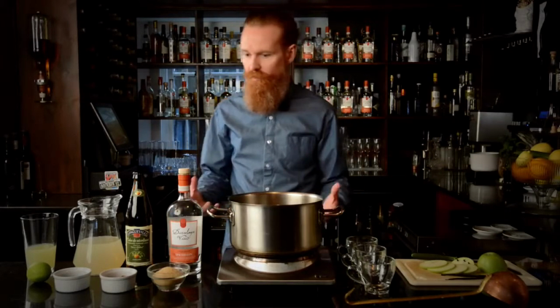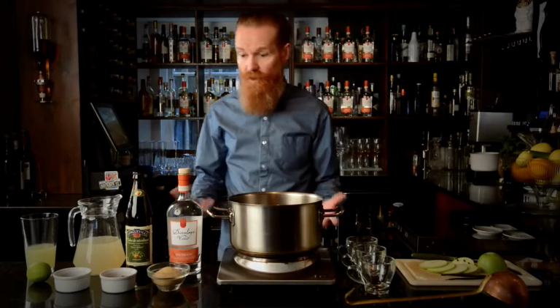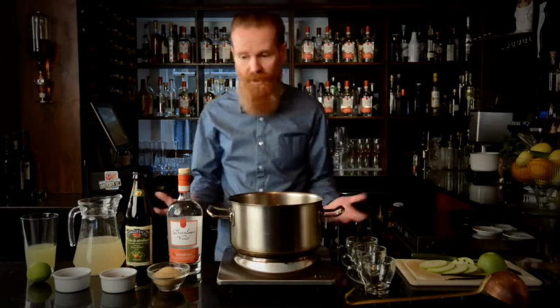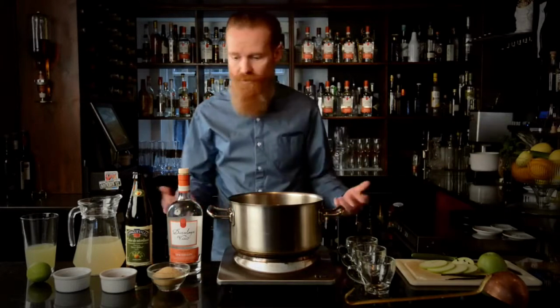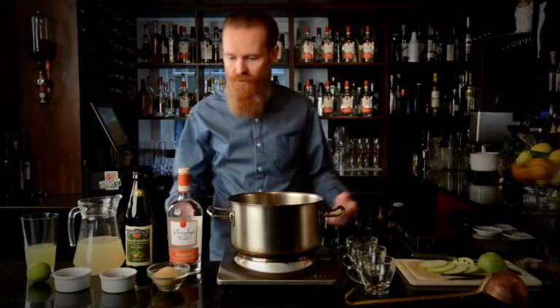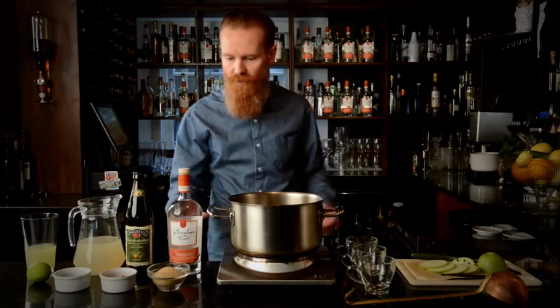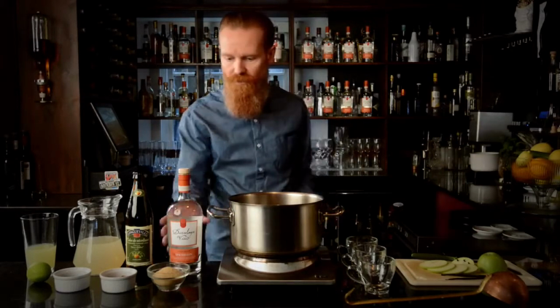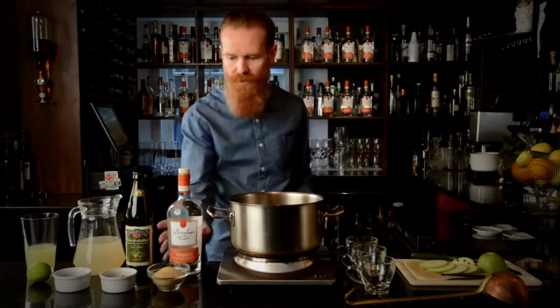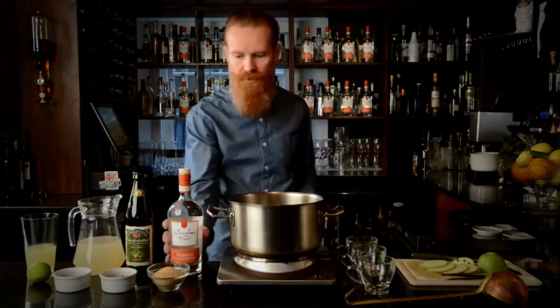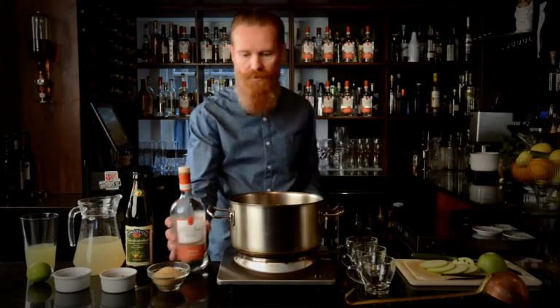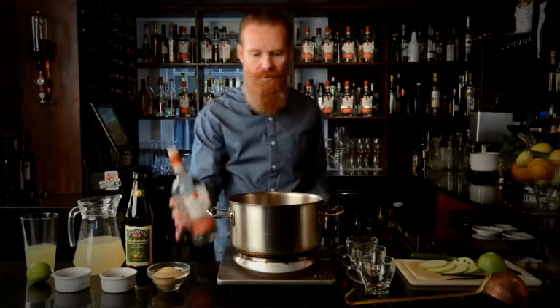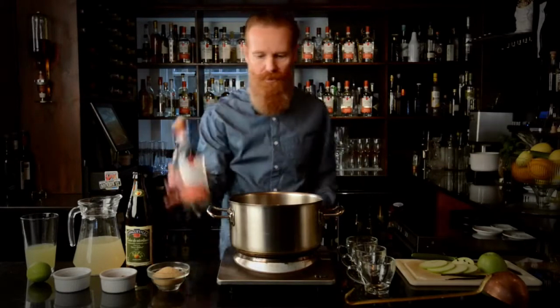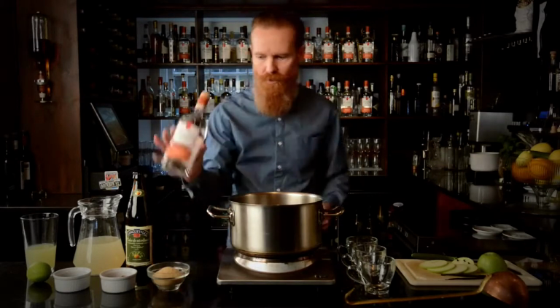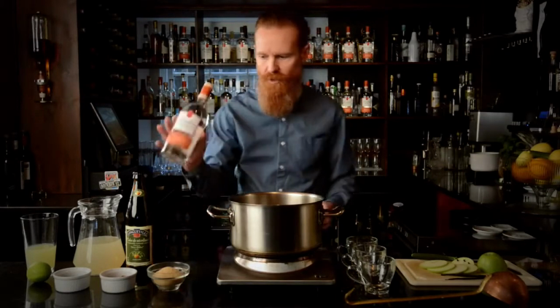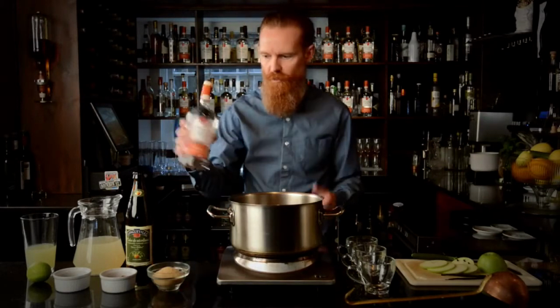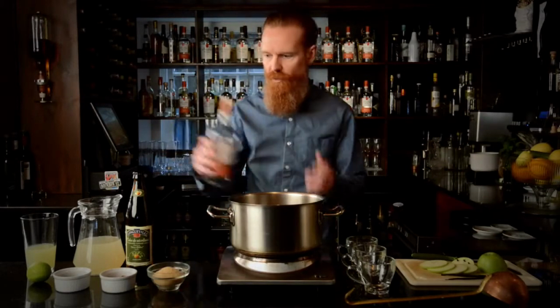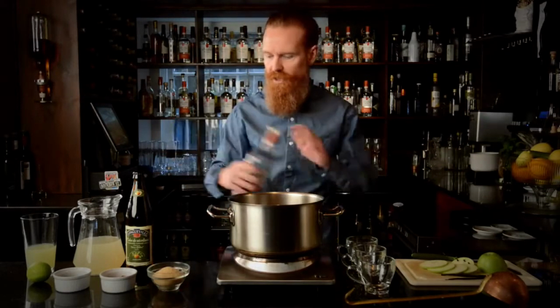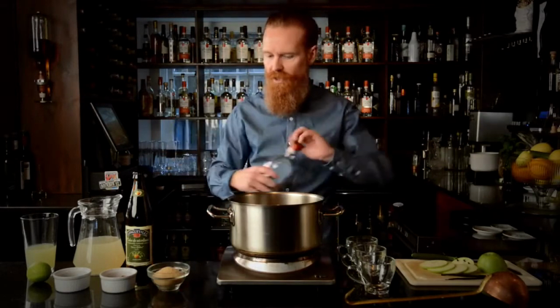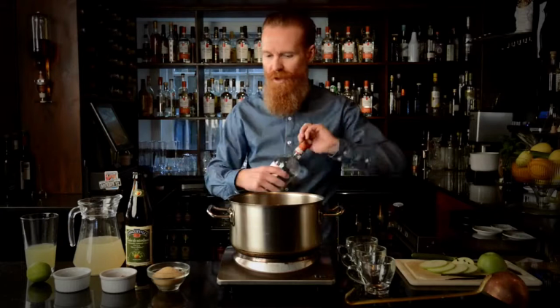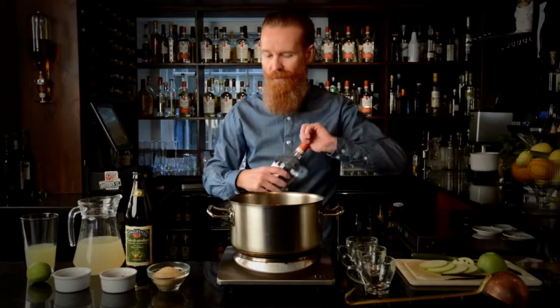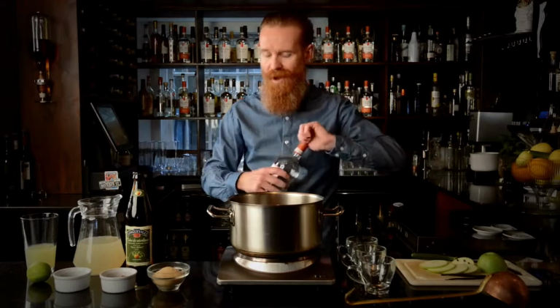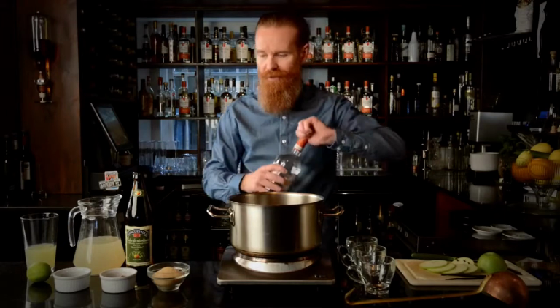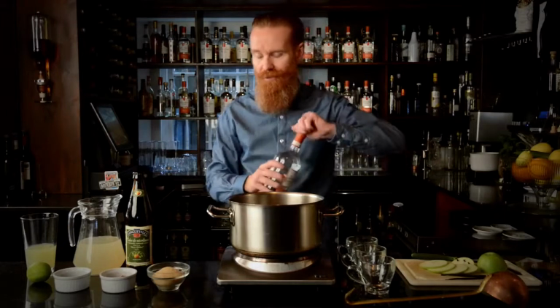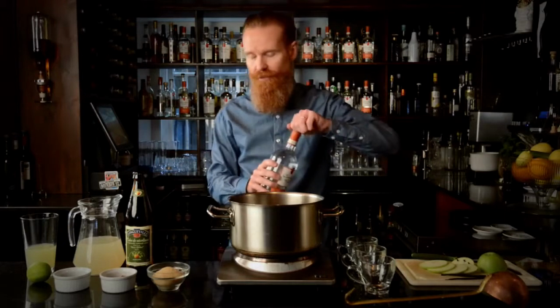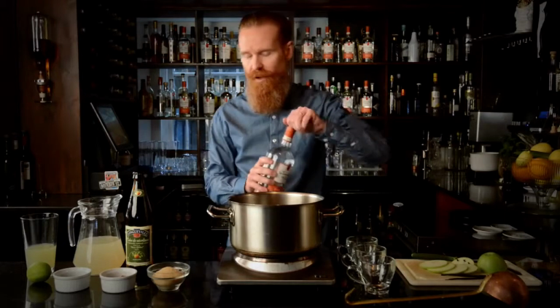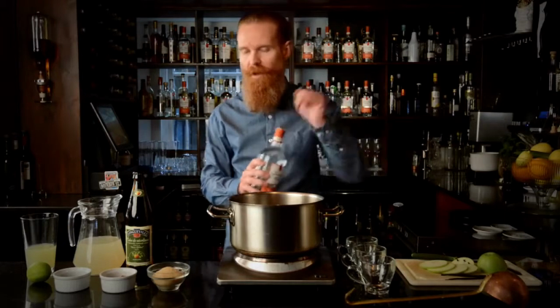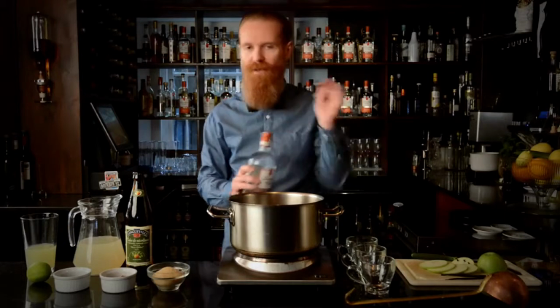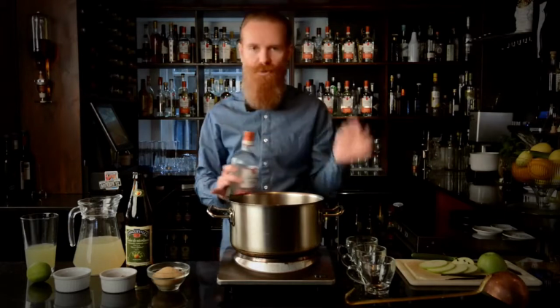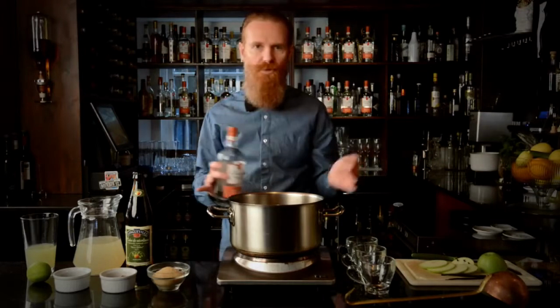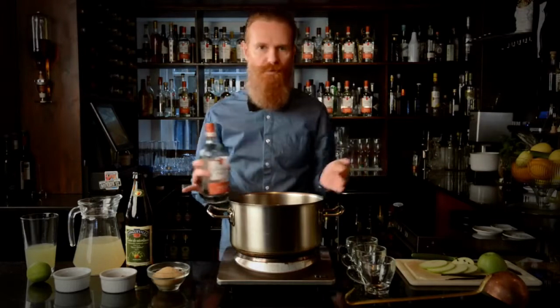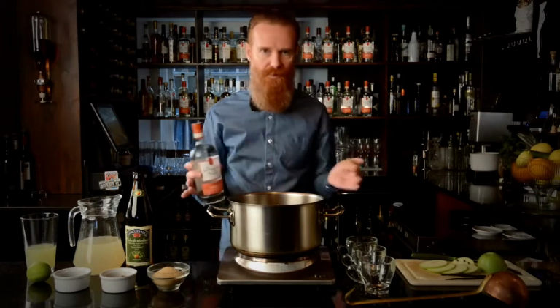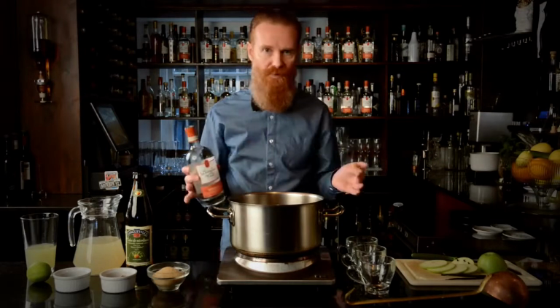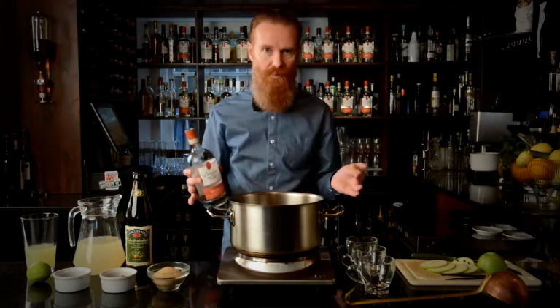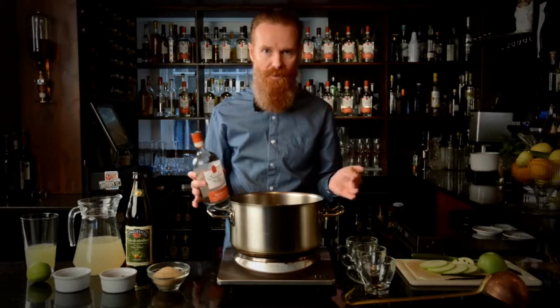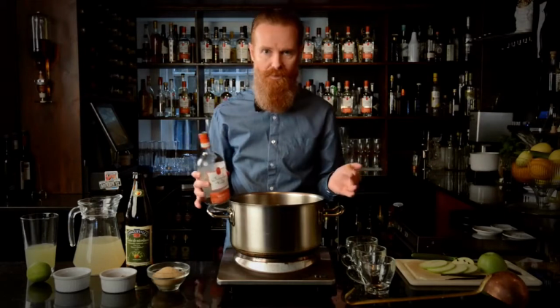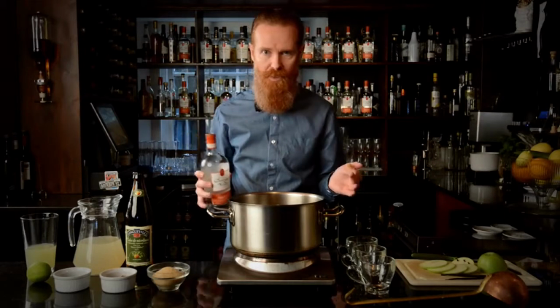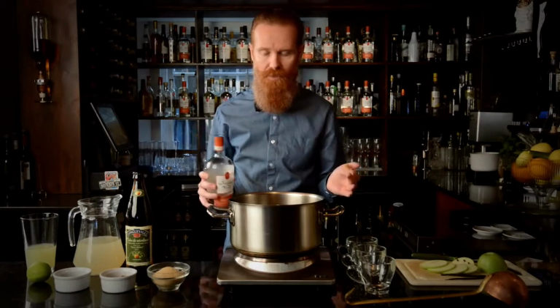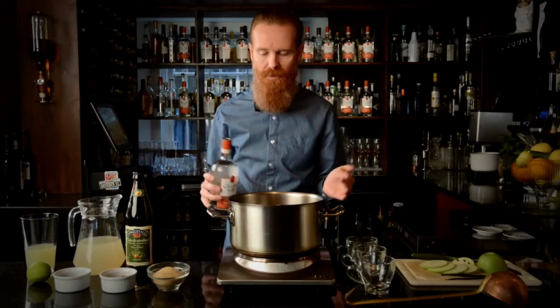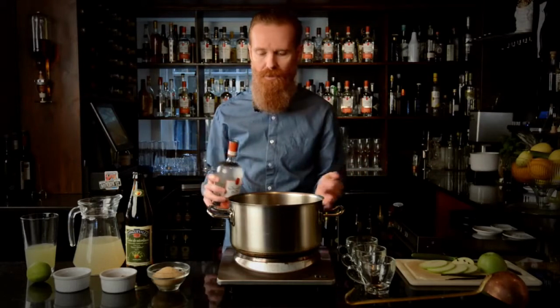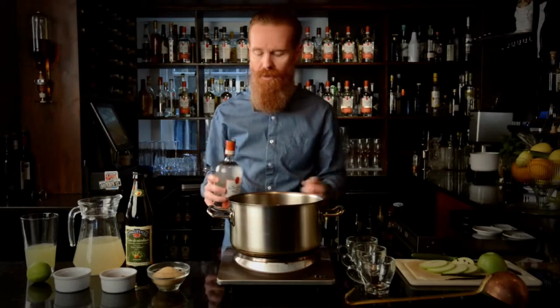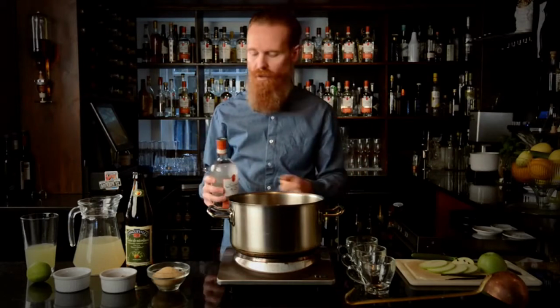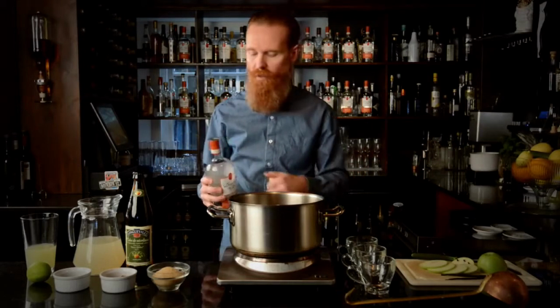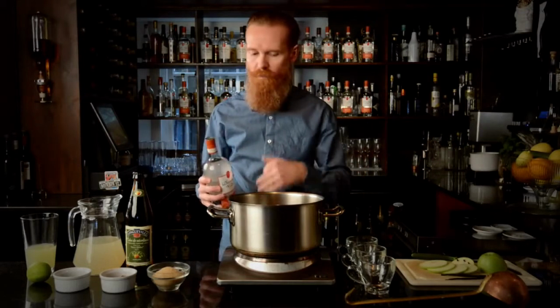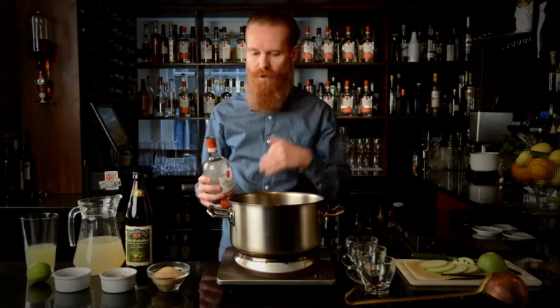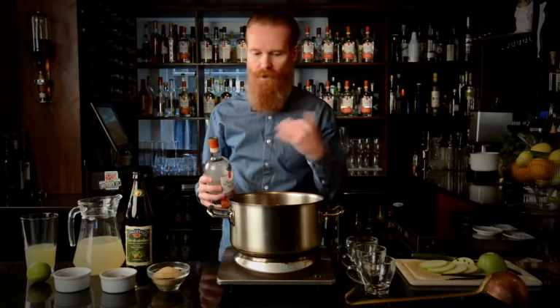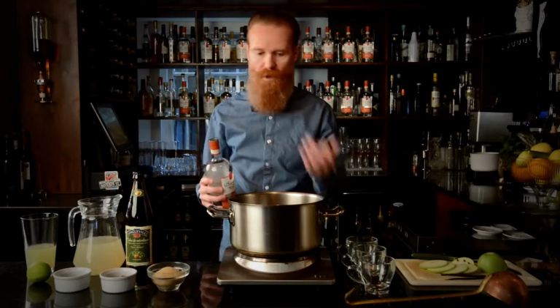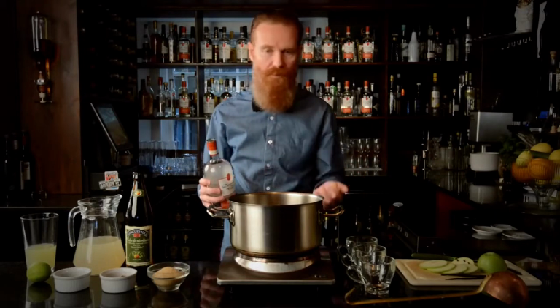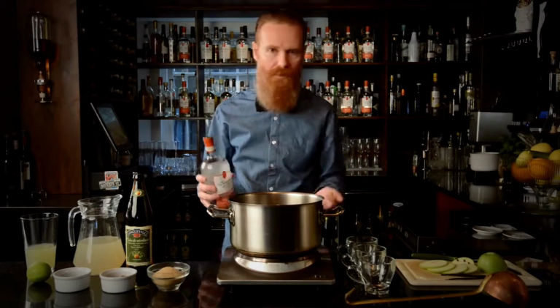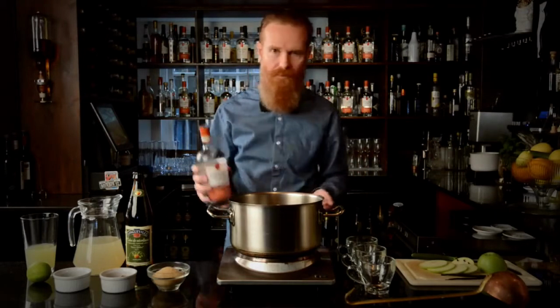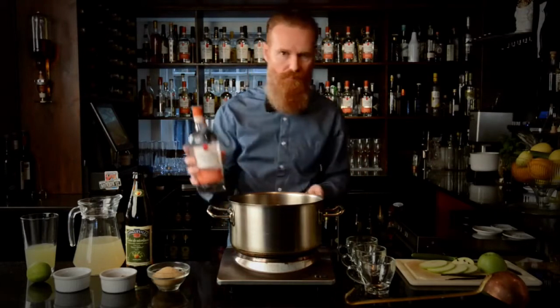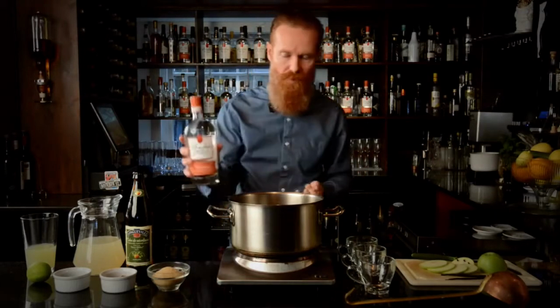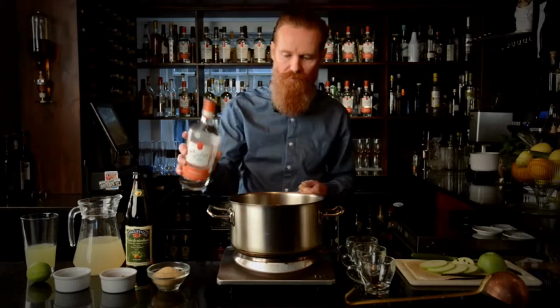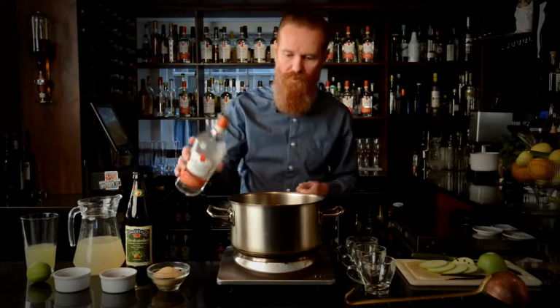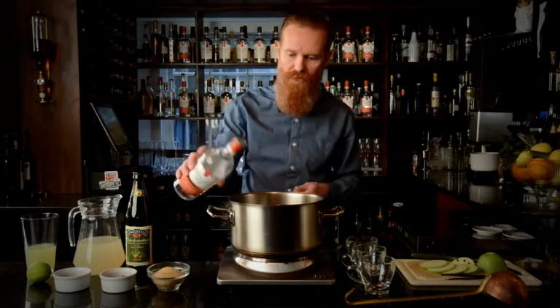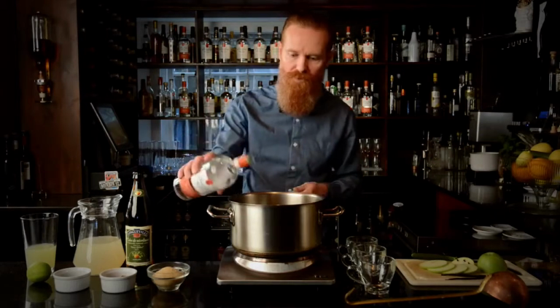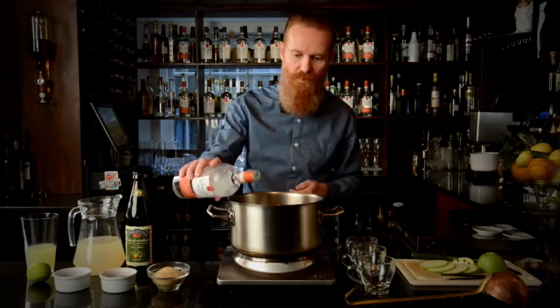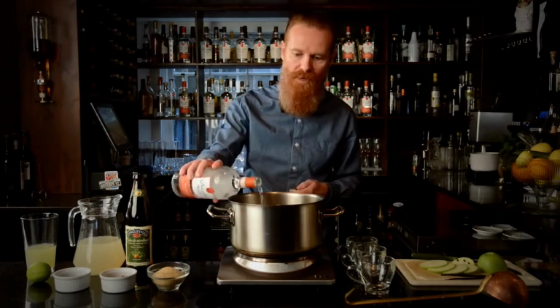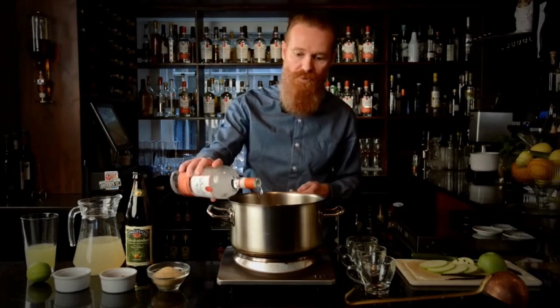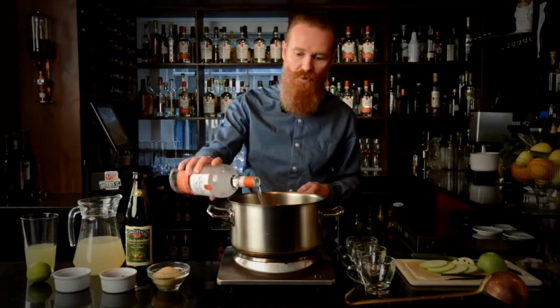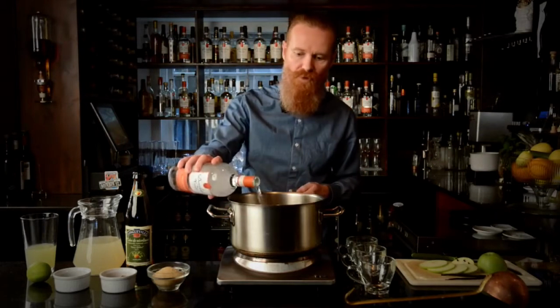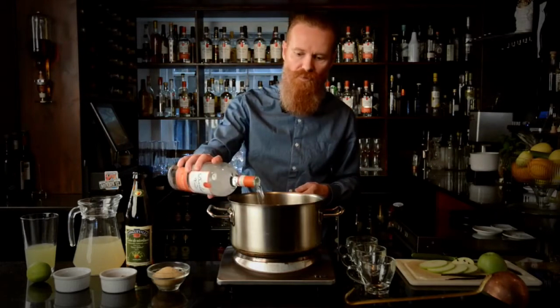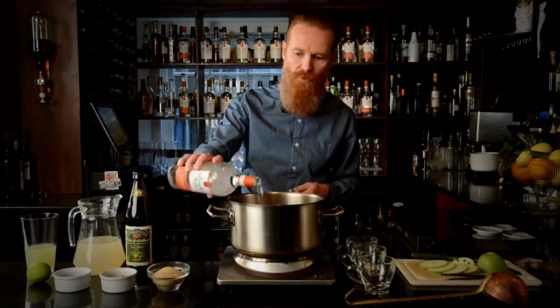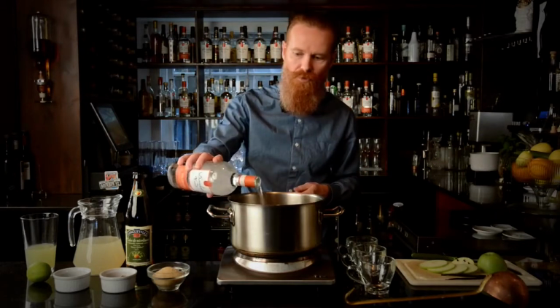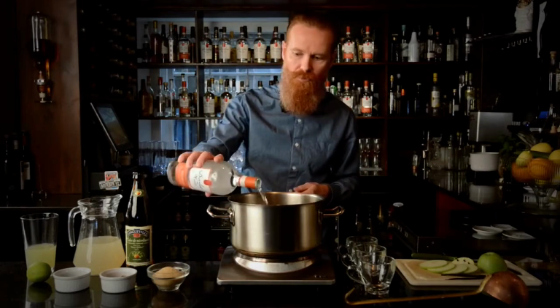Firstly we're going to put in about 250ml of gin. I'm going to roughly measure about a third of a bottle.